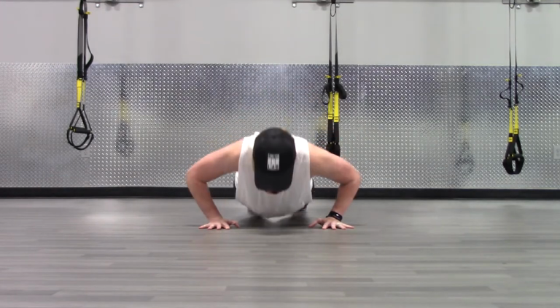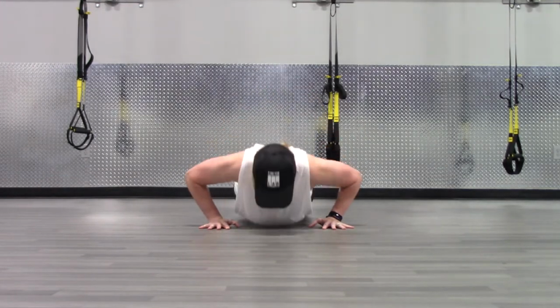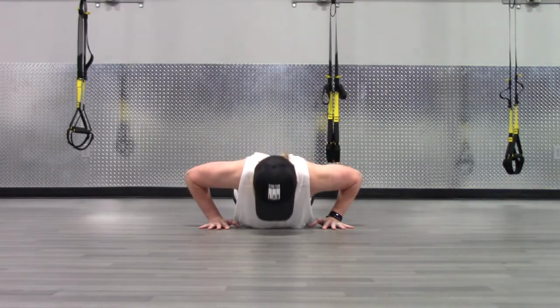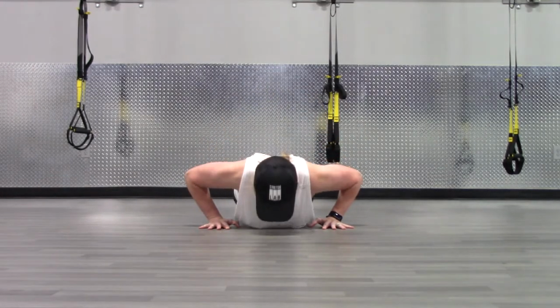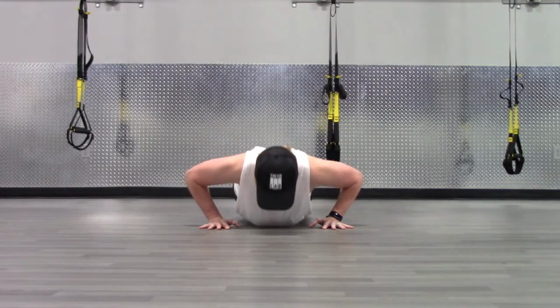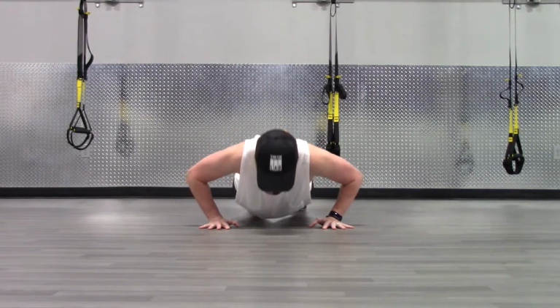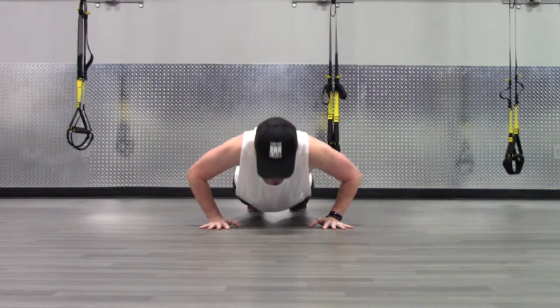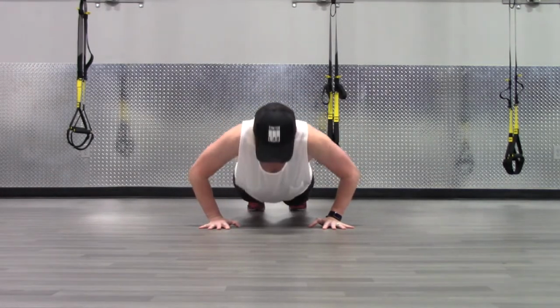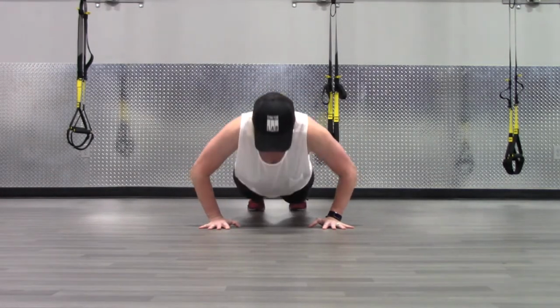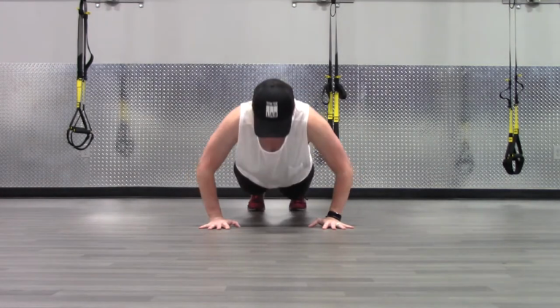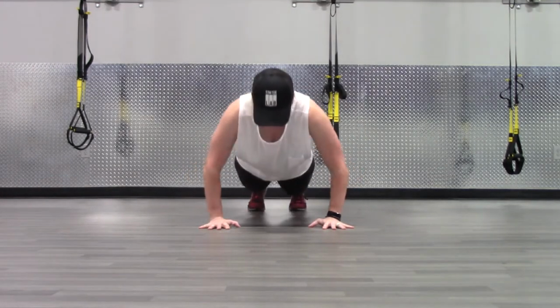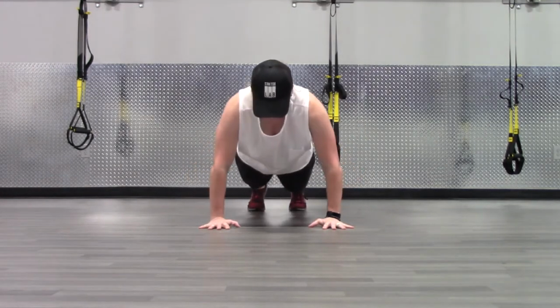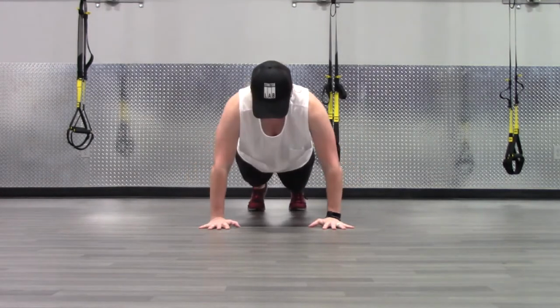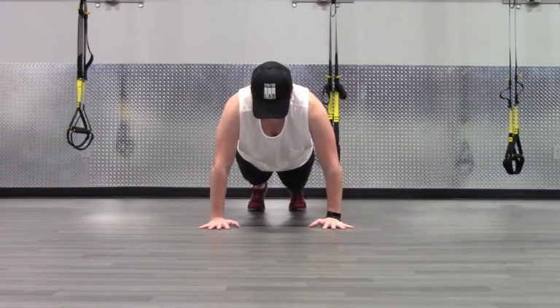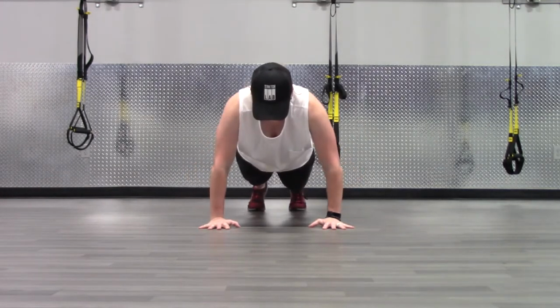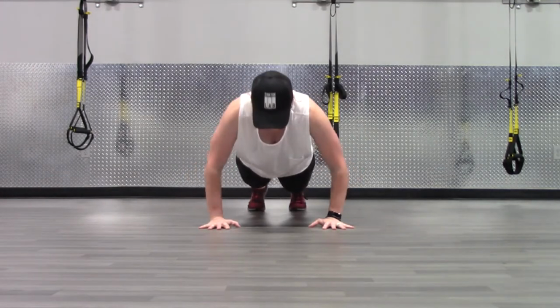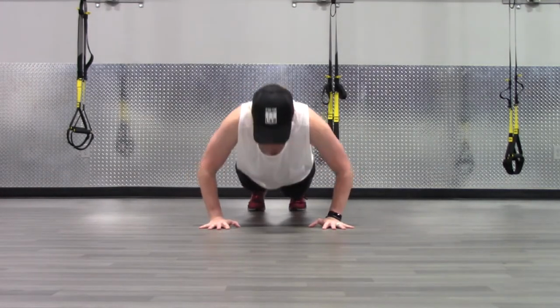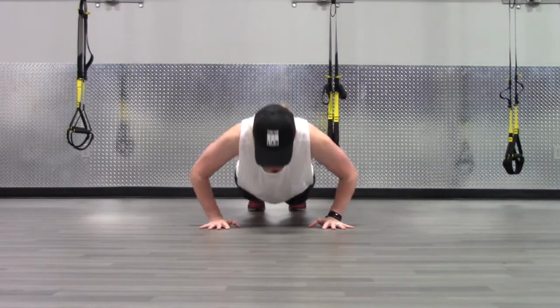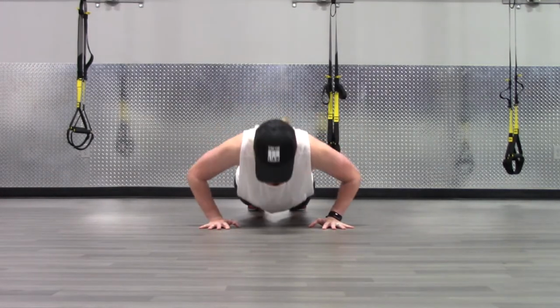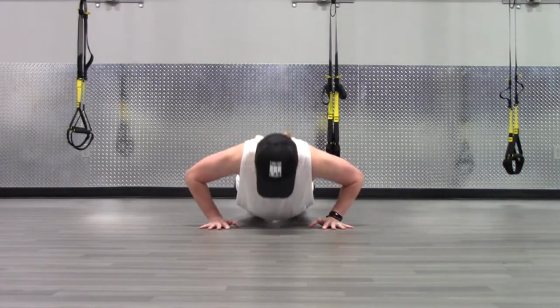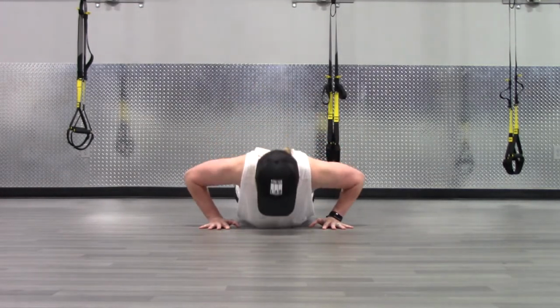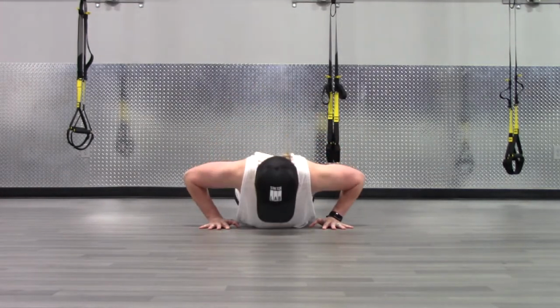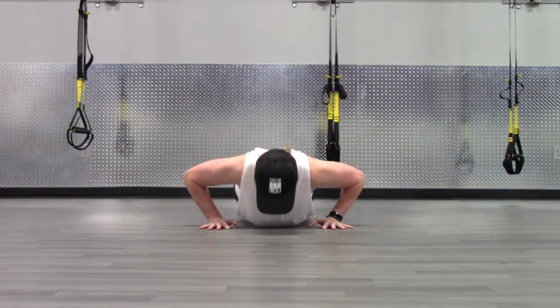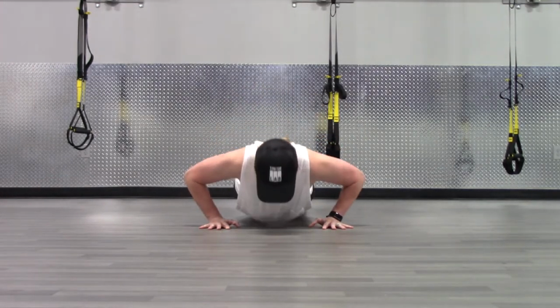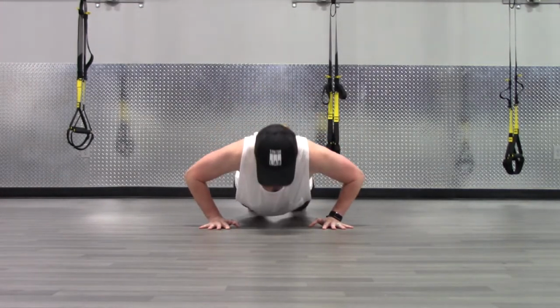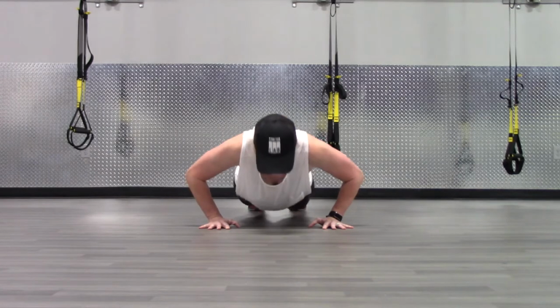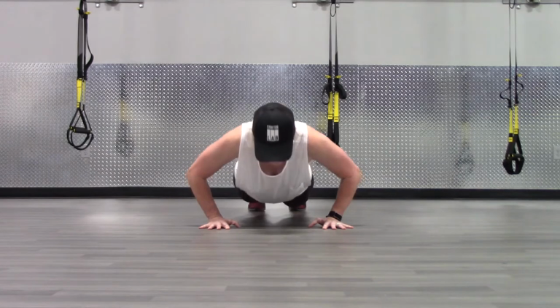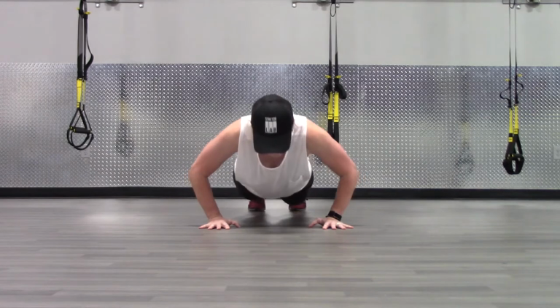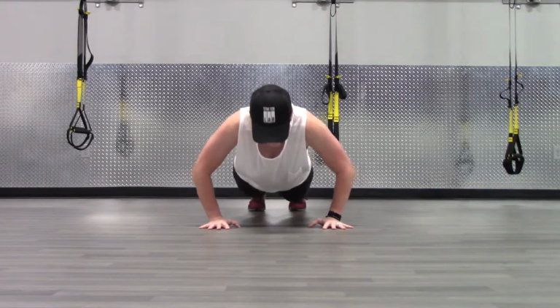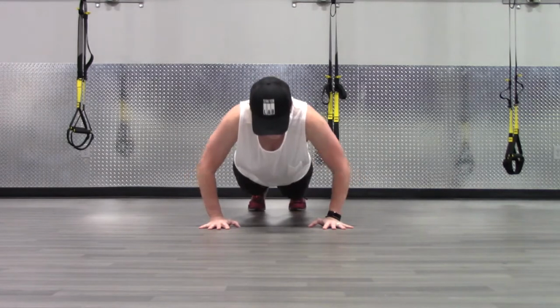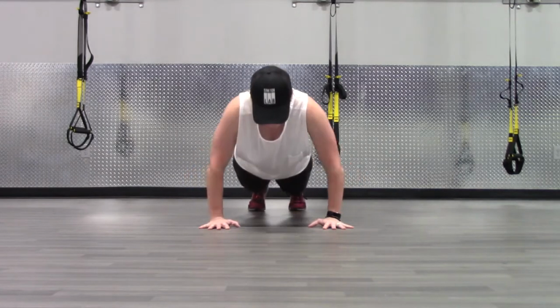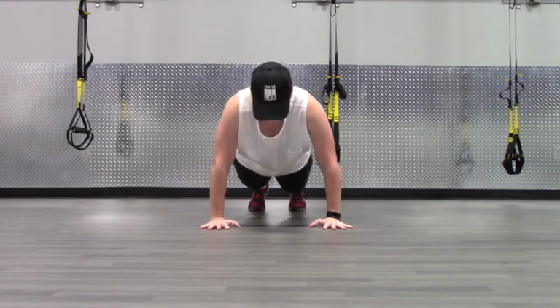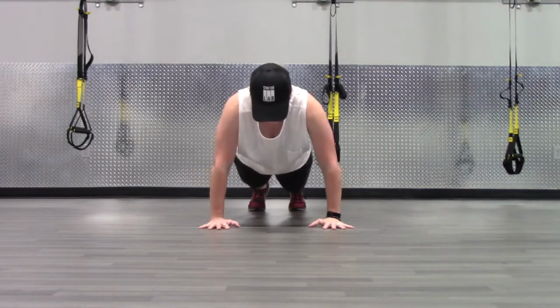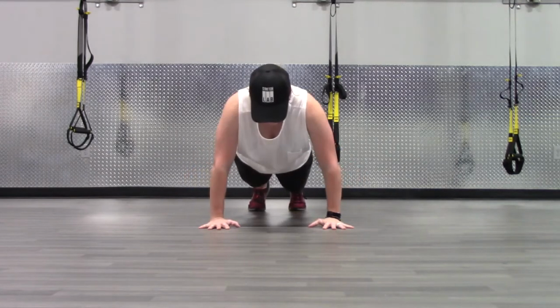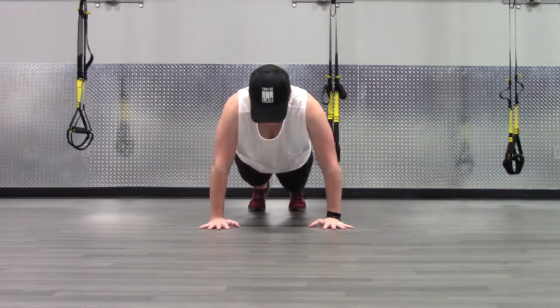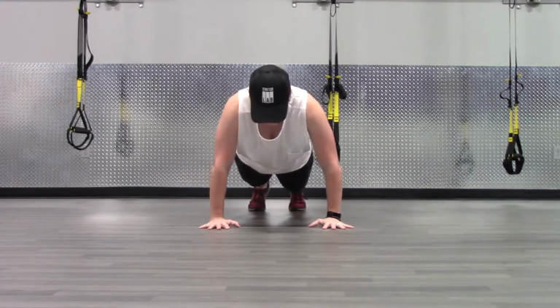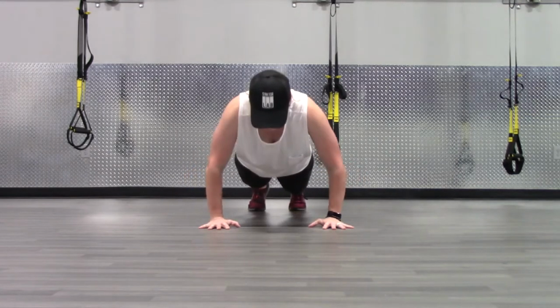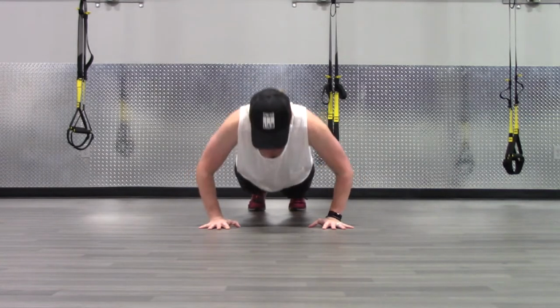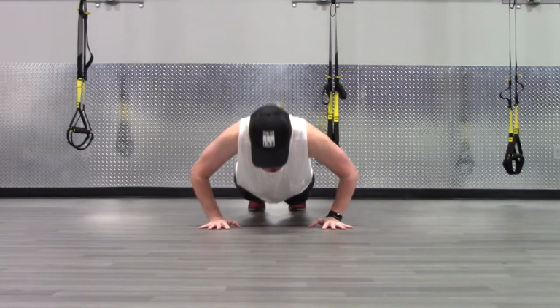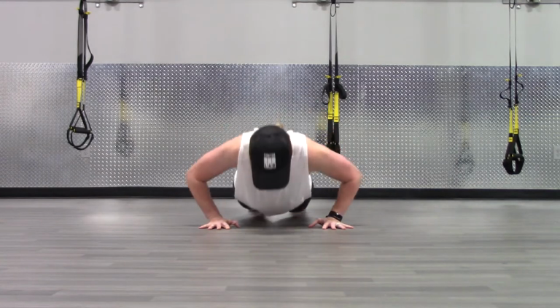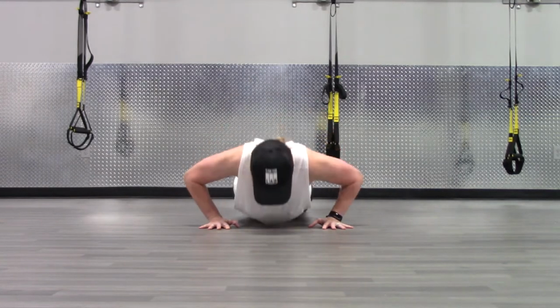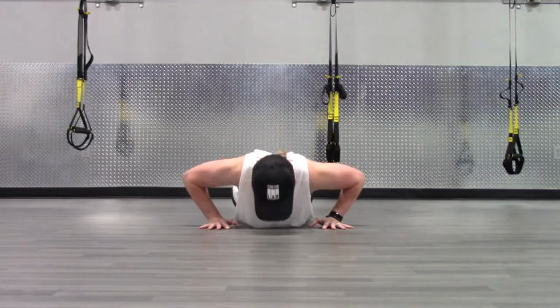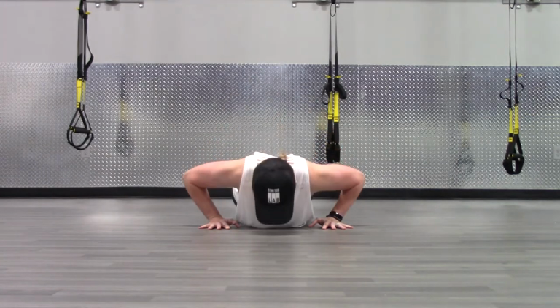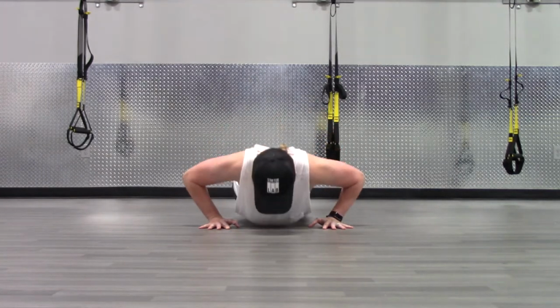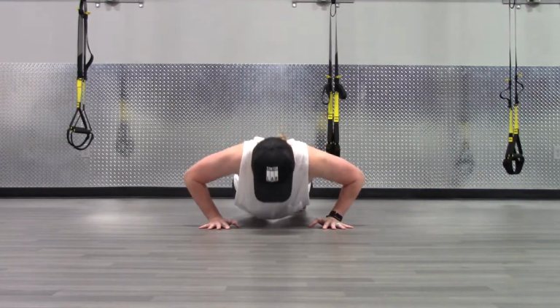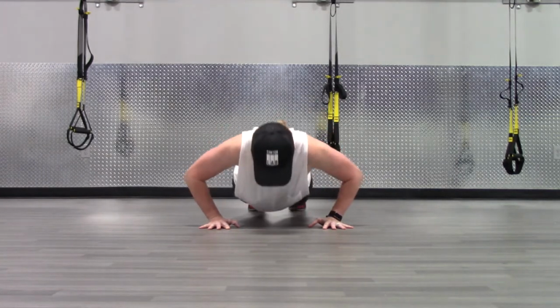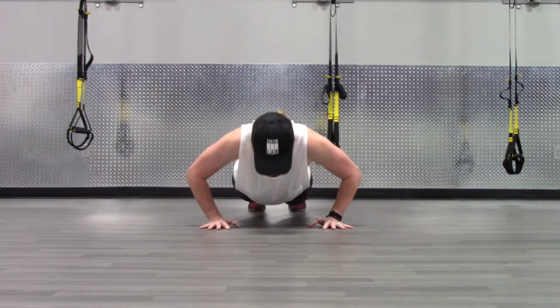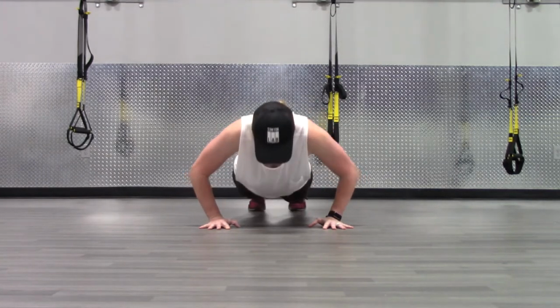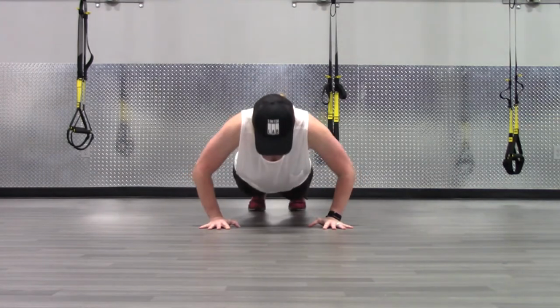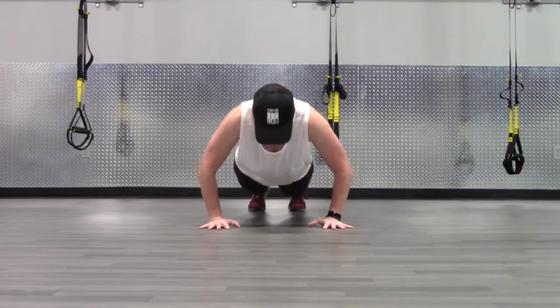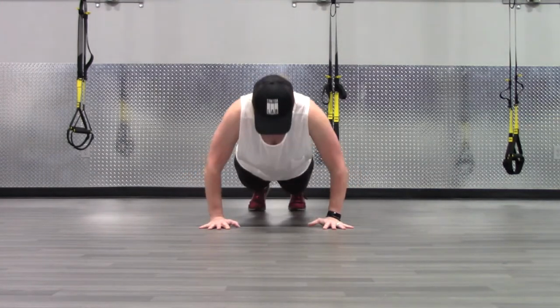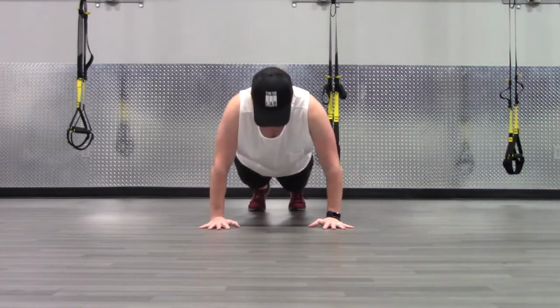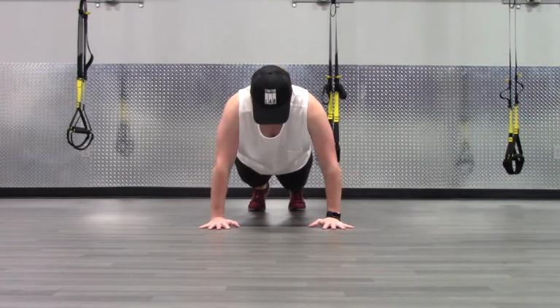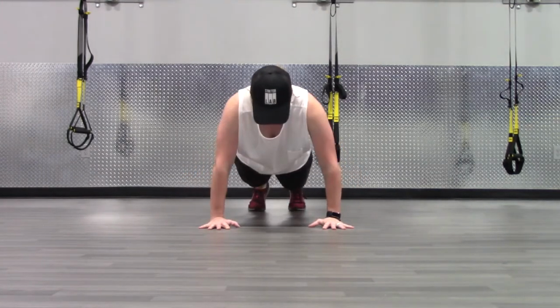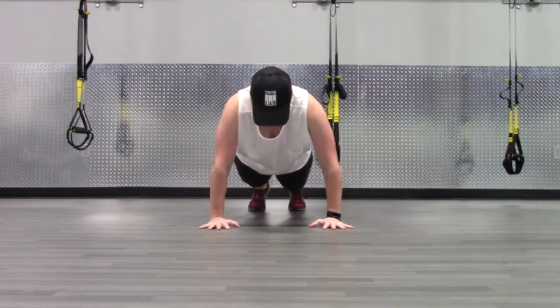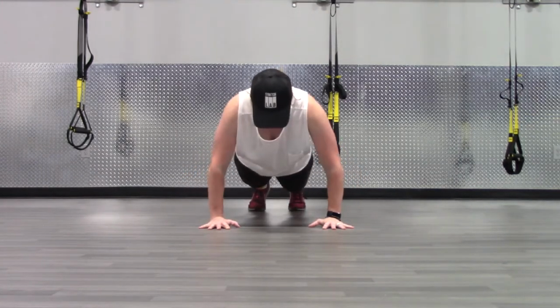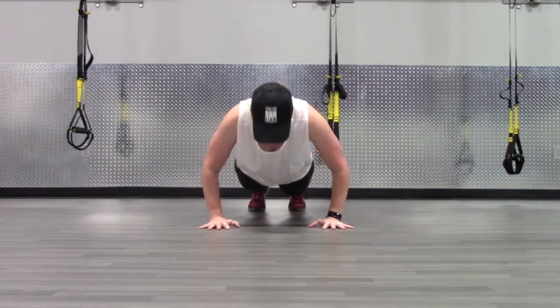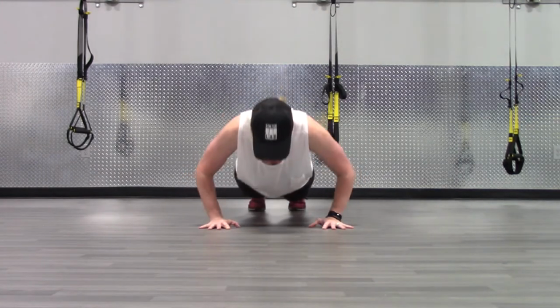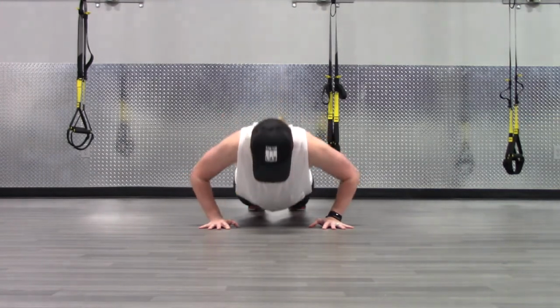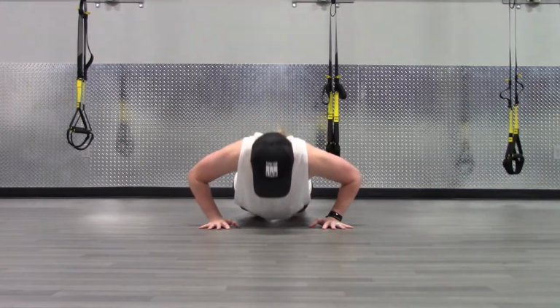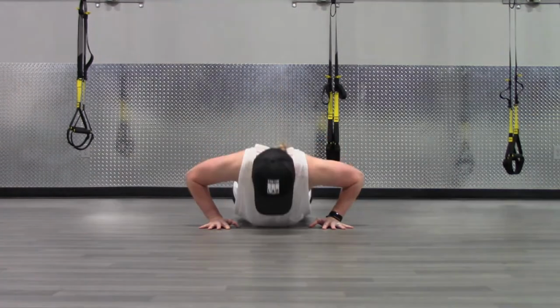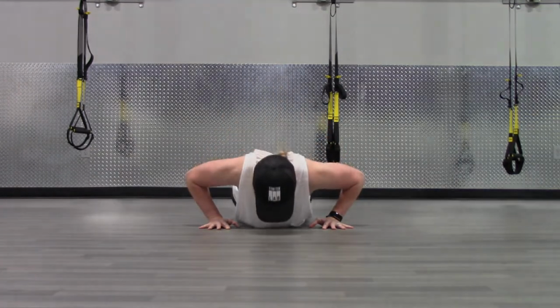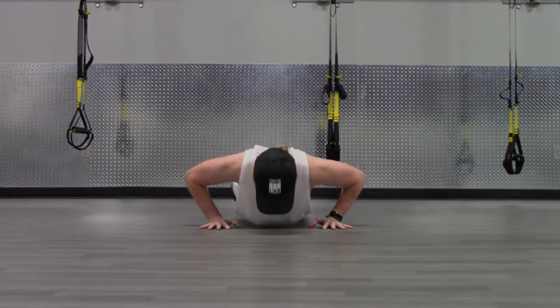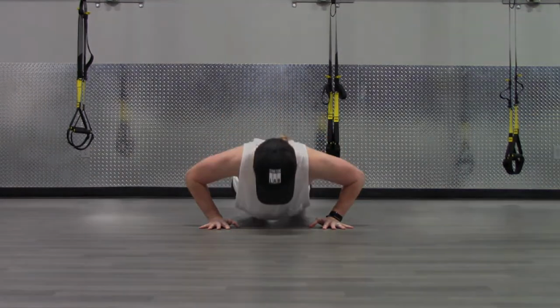Lower your chest near the ground until your thumbs are next to your armpits. As you push yourself up, imagine that you are shoving the ground away from your body.